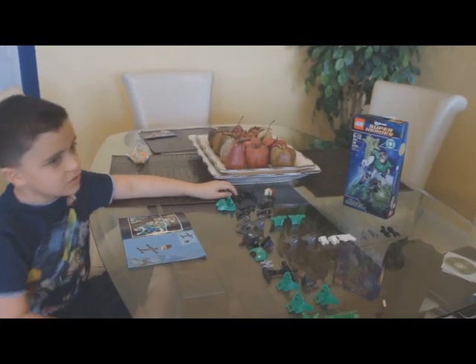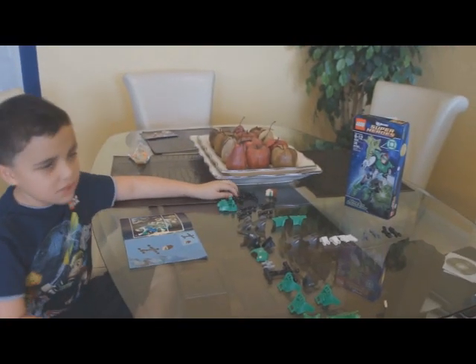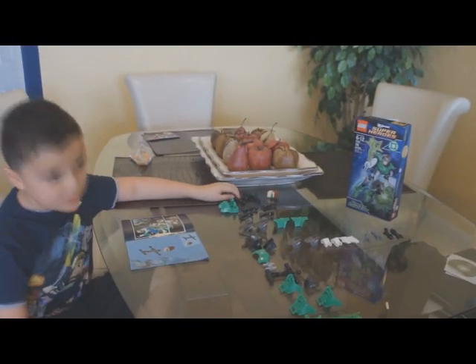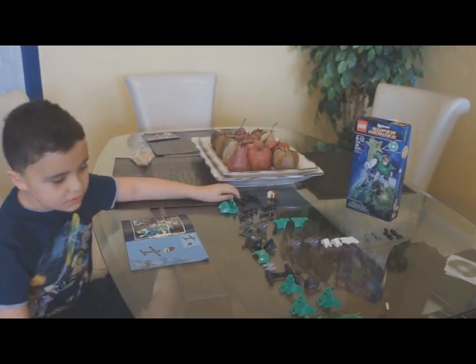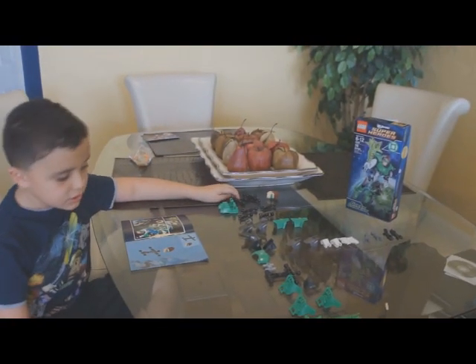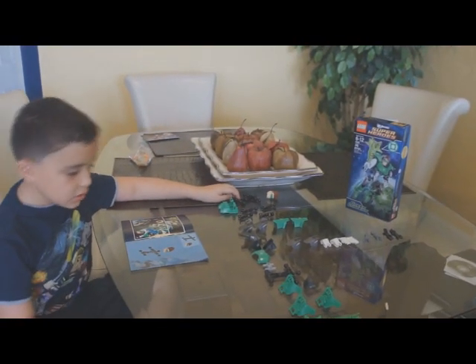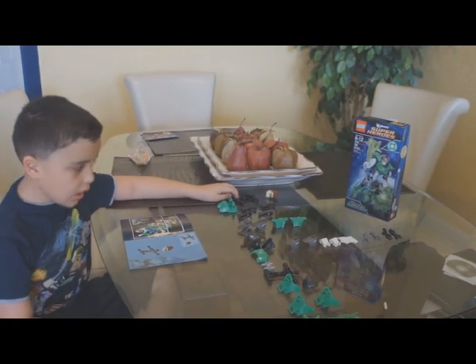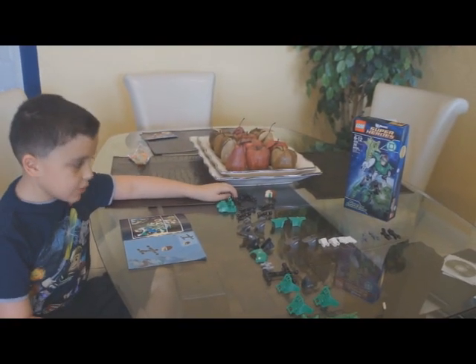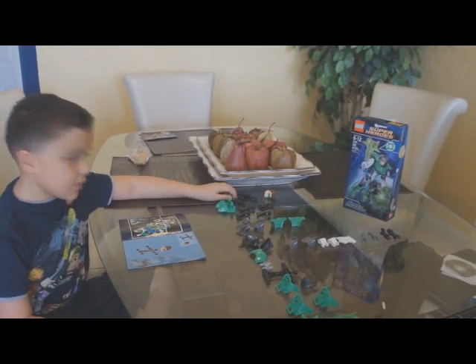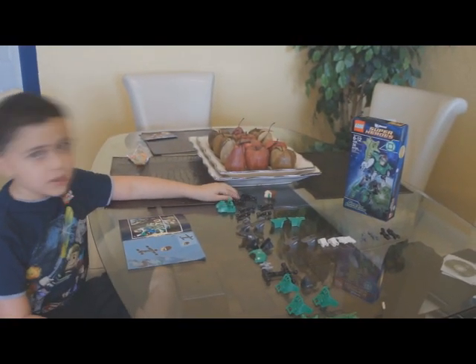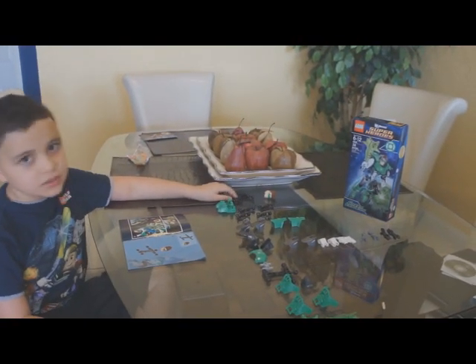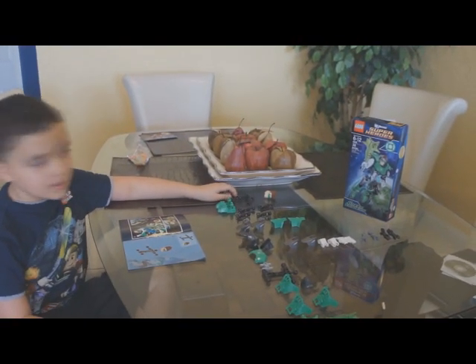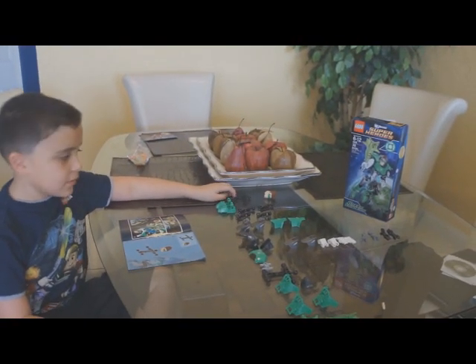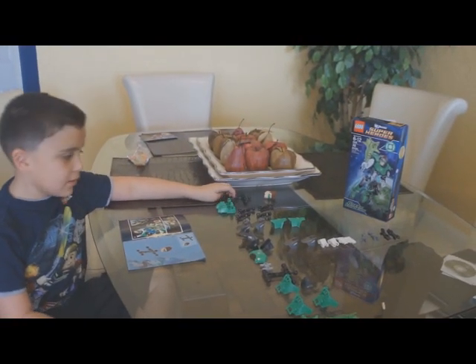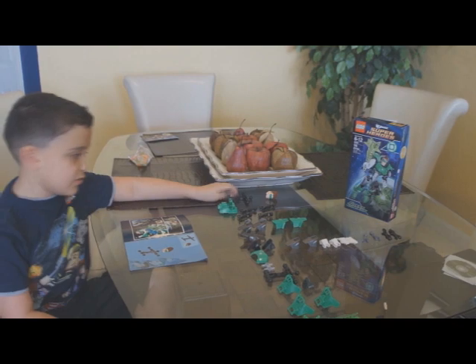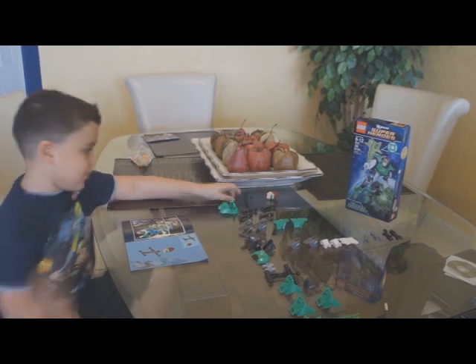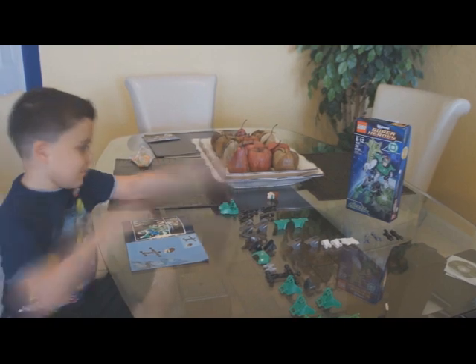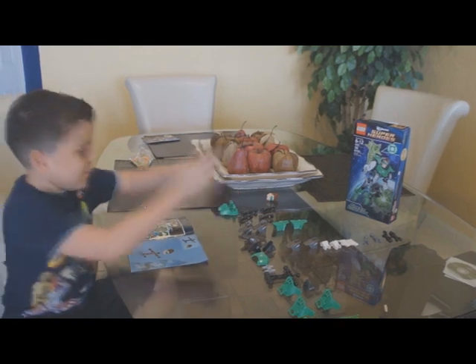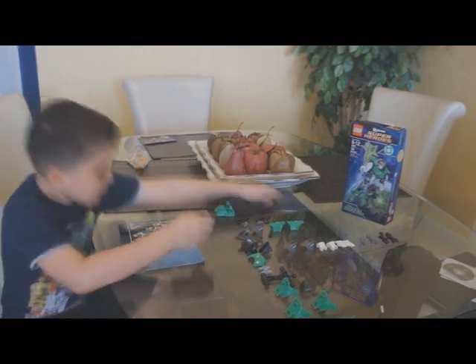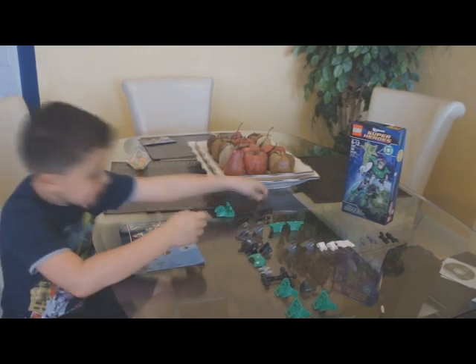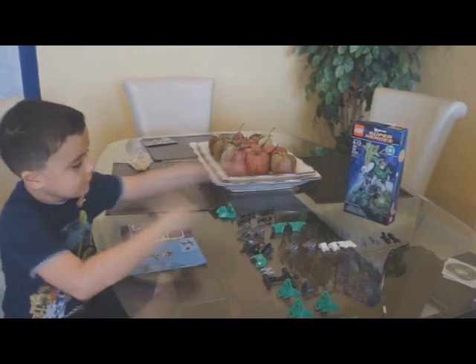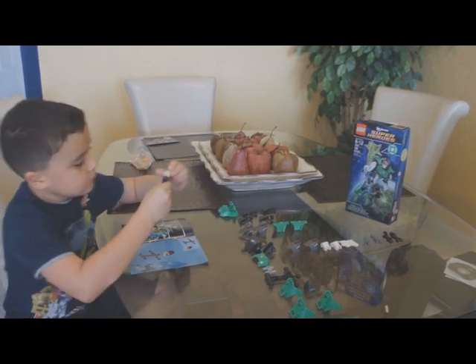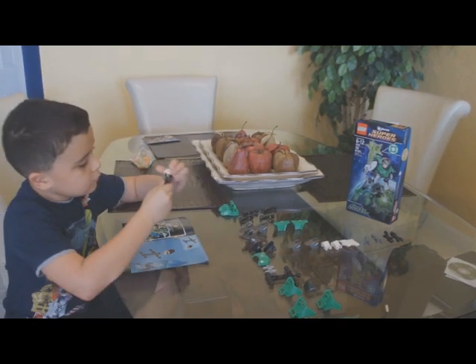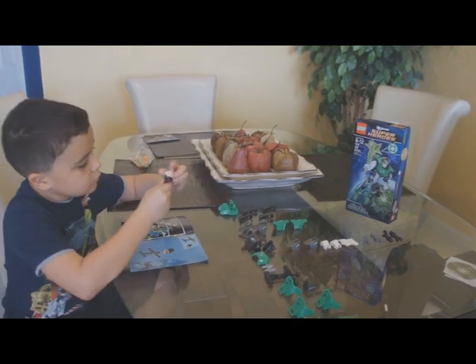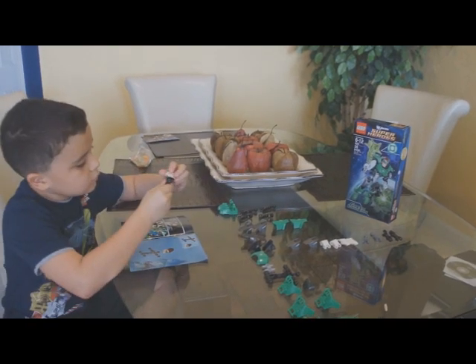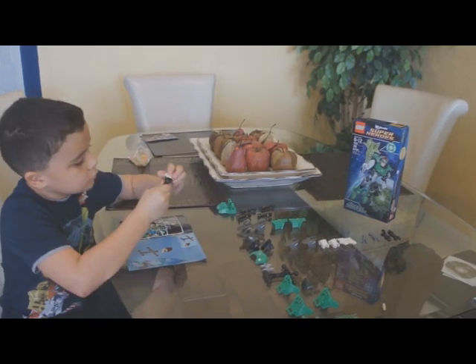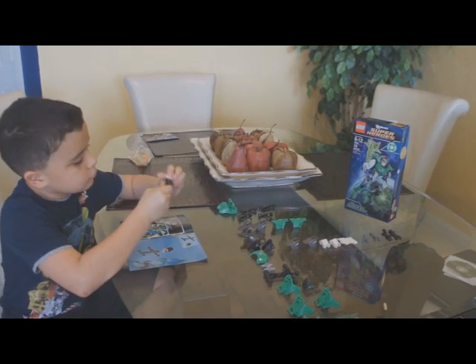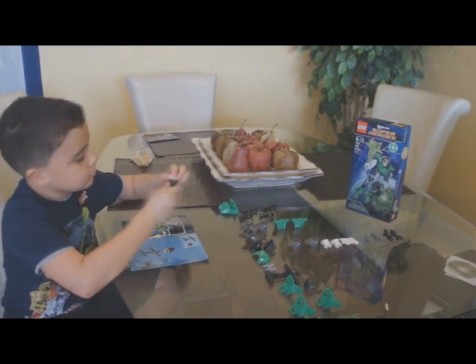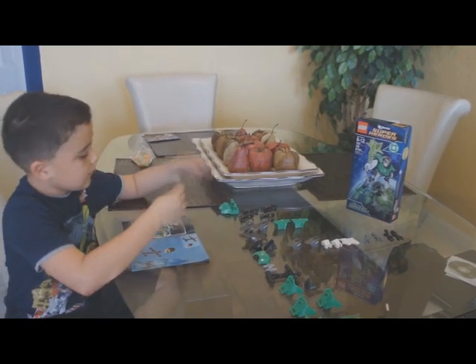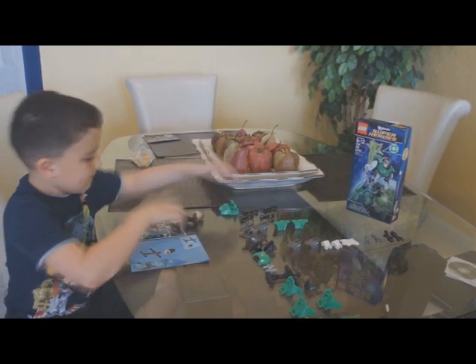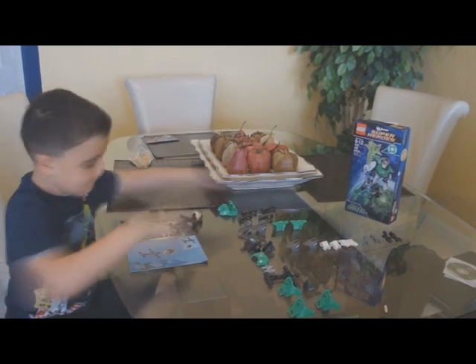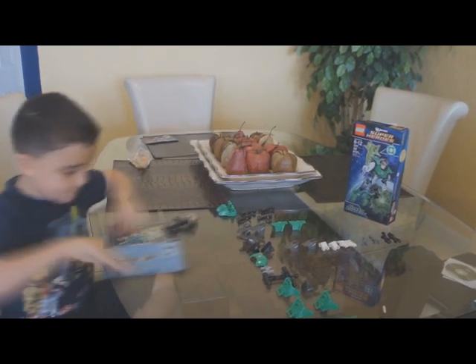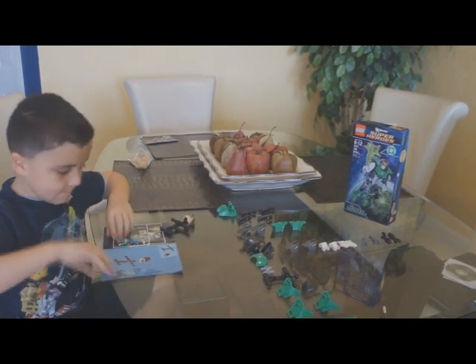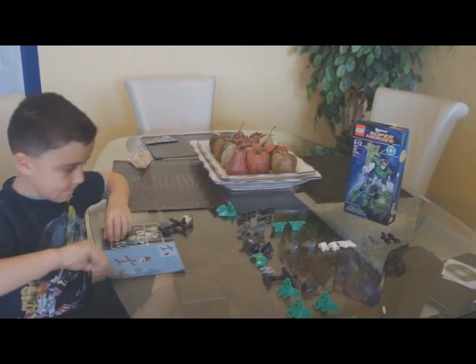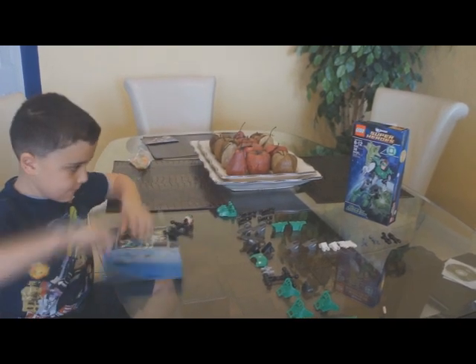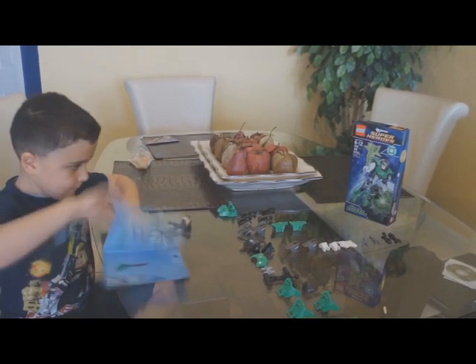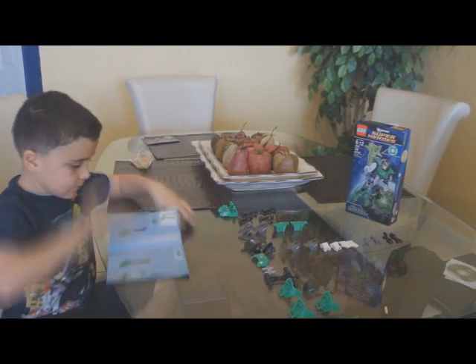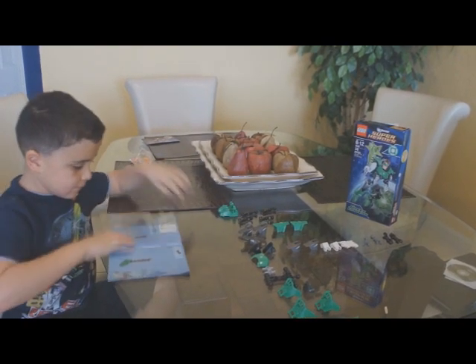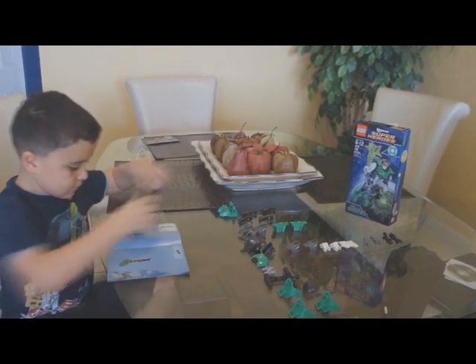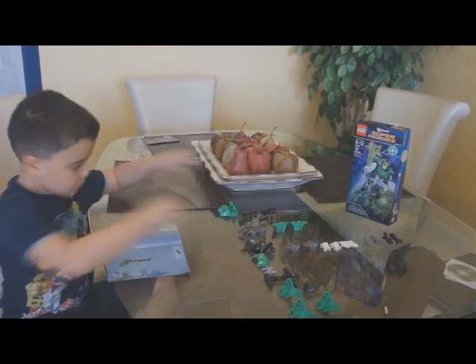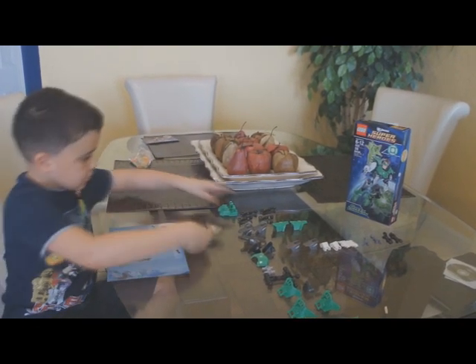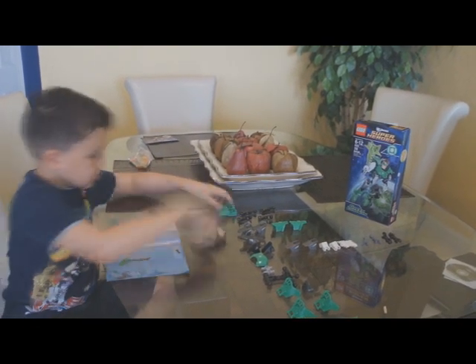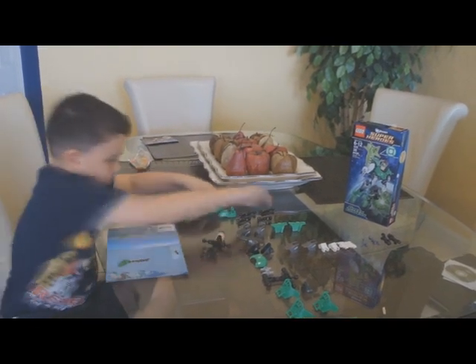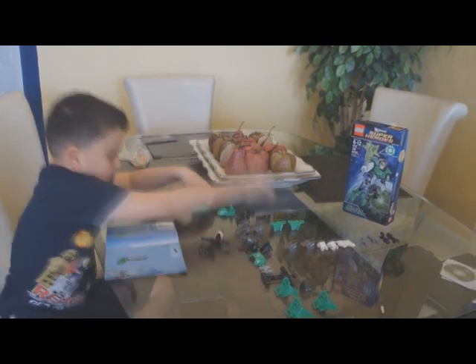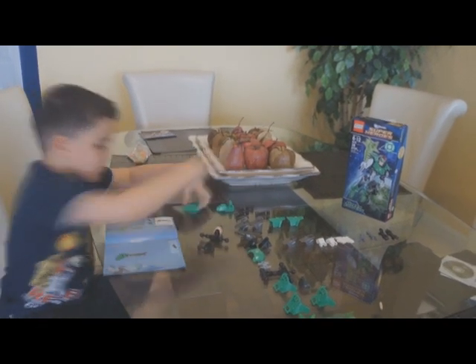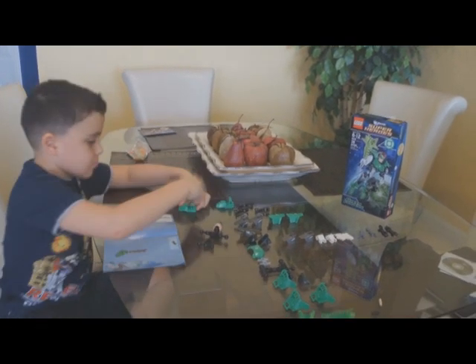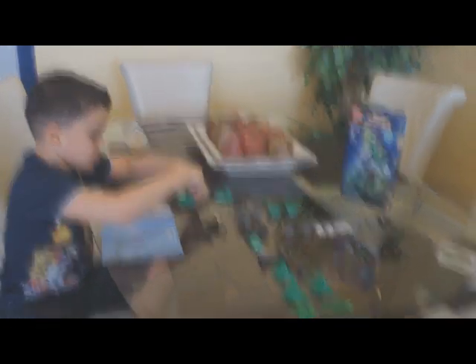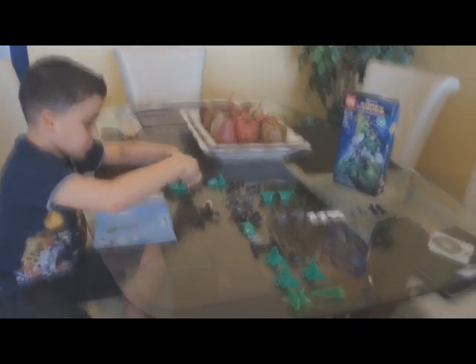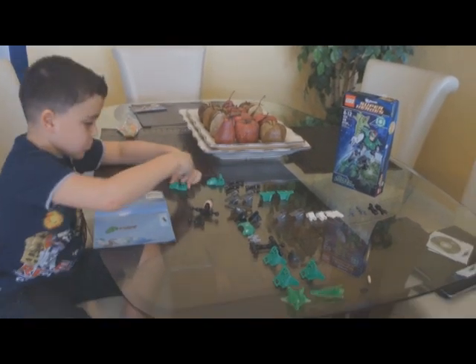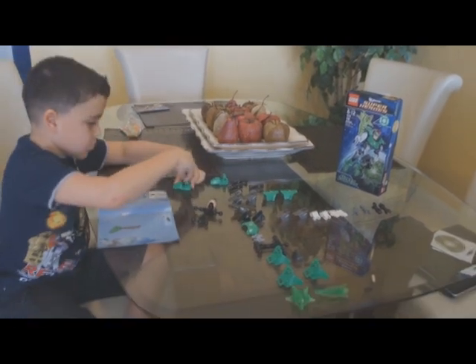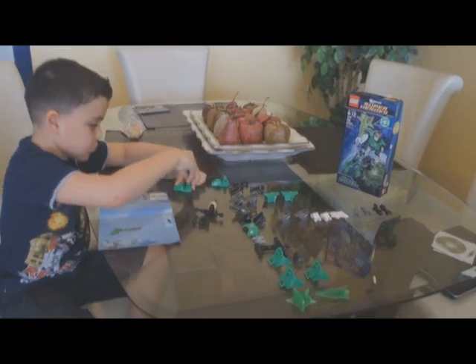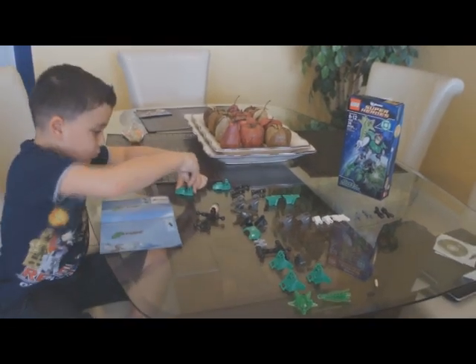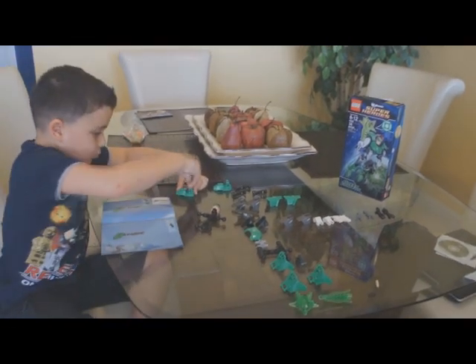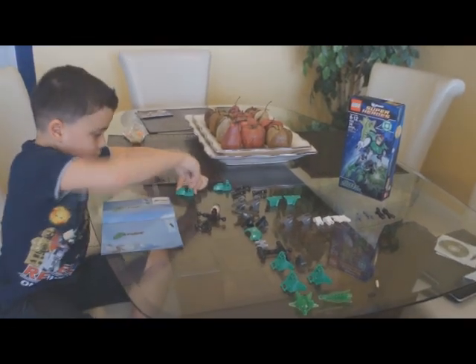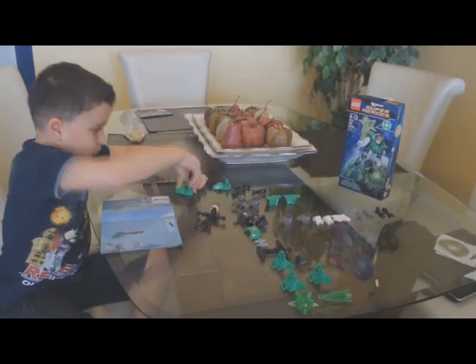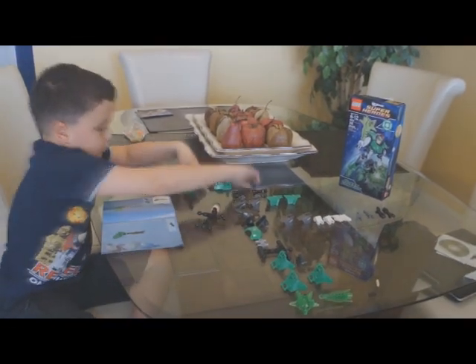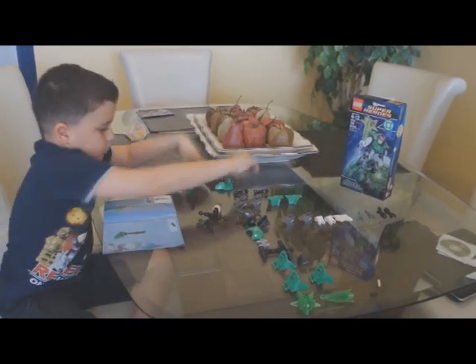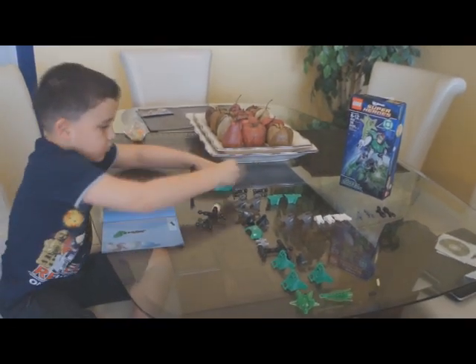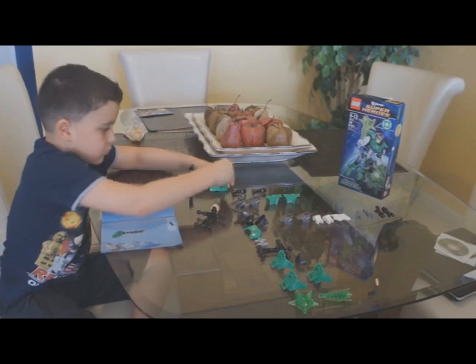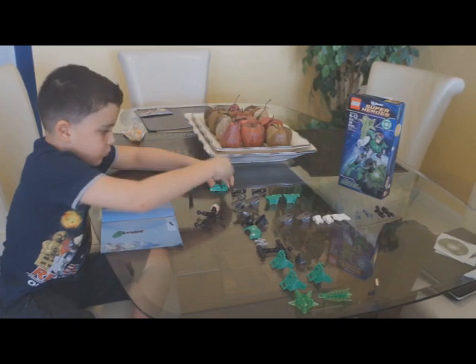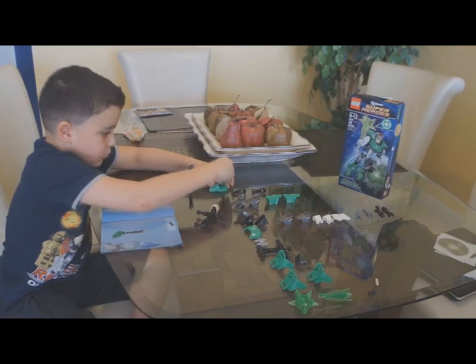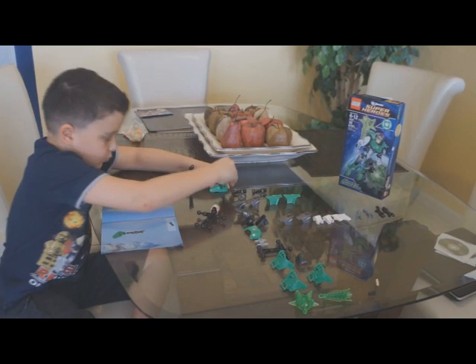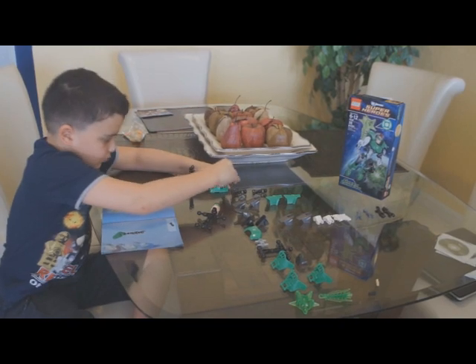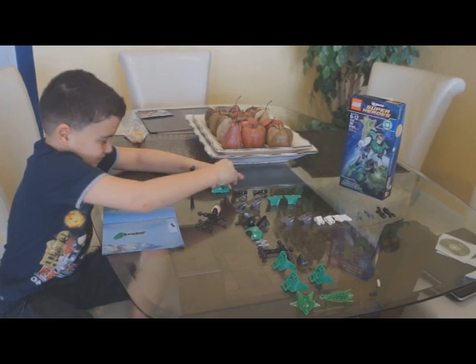Hi, this is my LEGO set — 738 pieces. I shall go step by step and I'm ready to build.